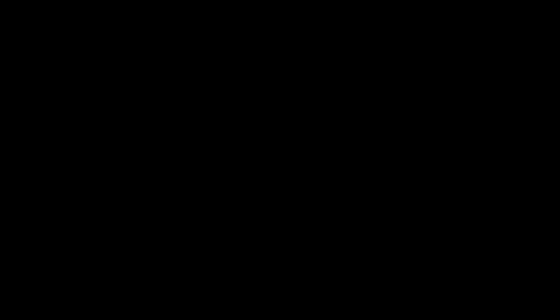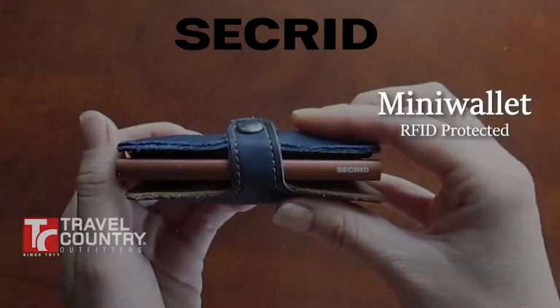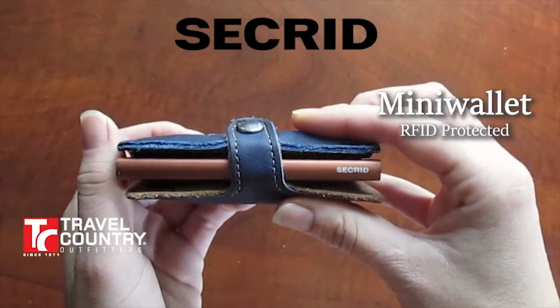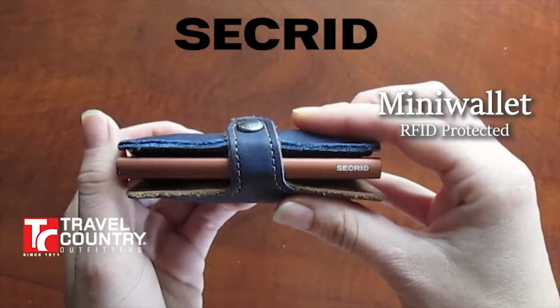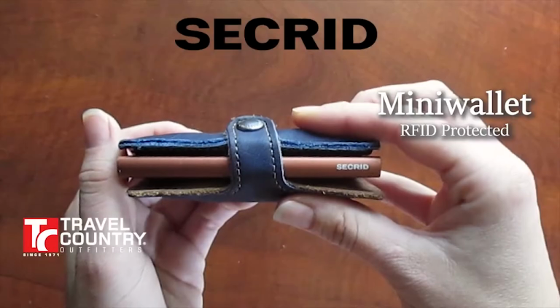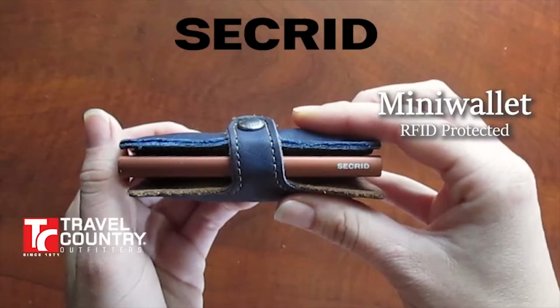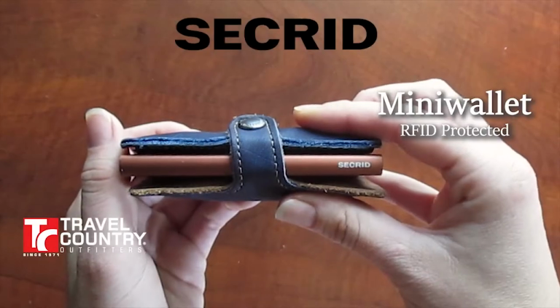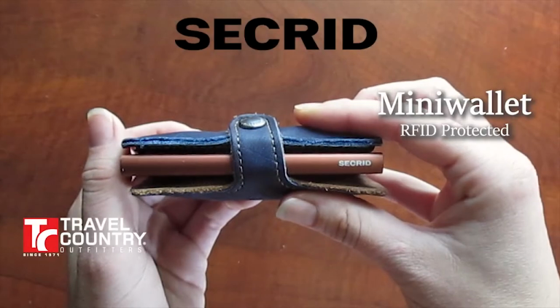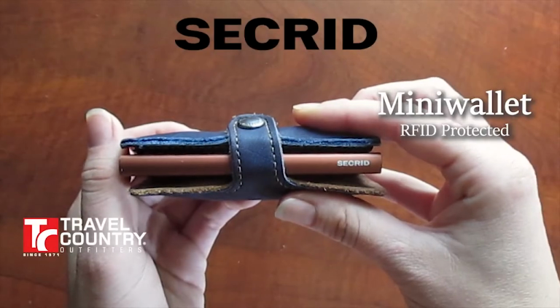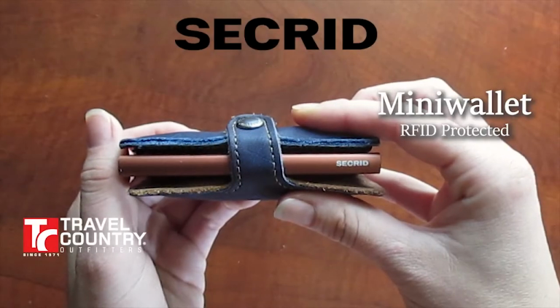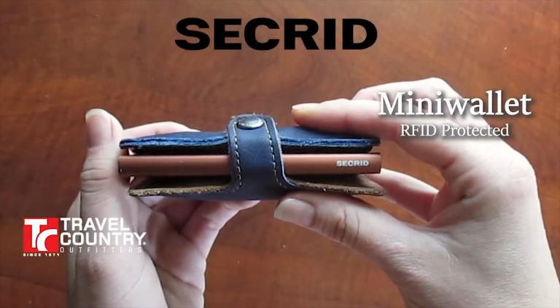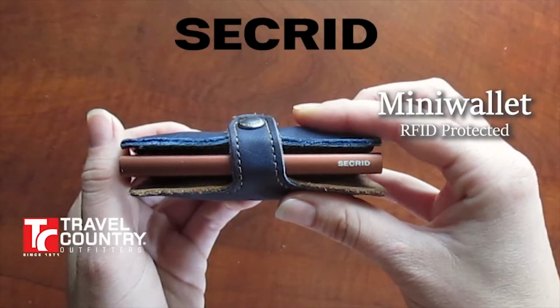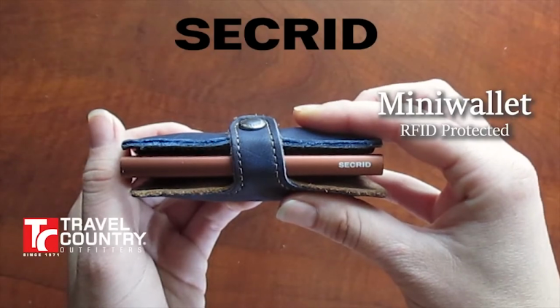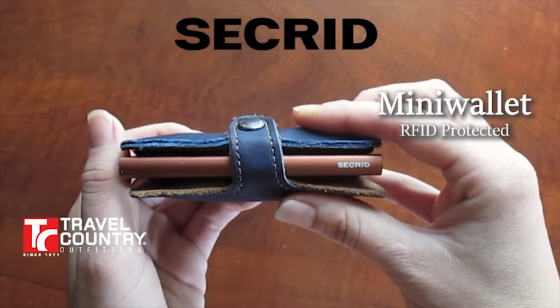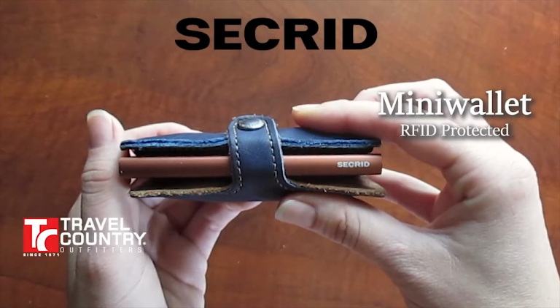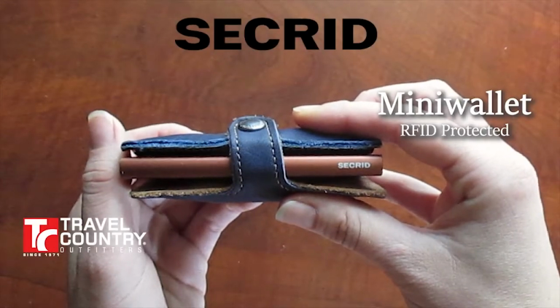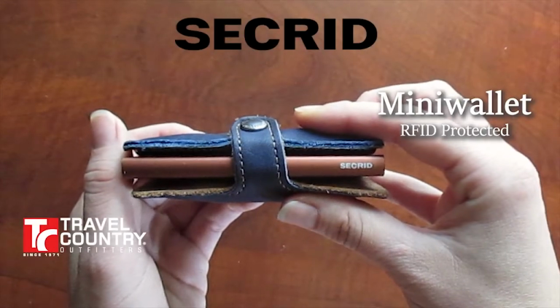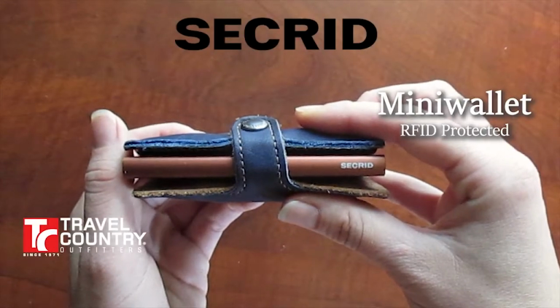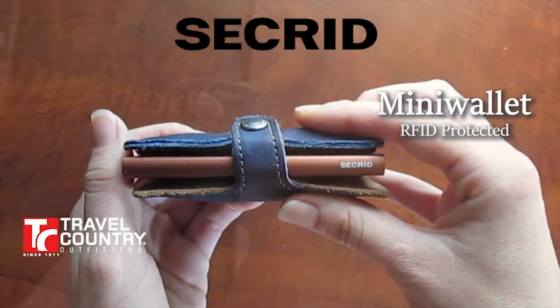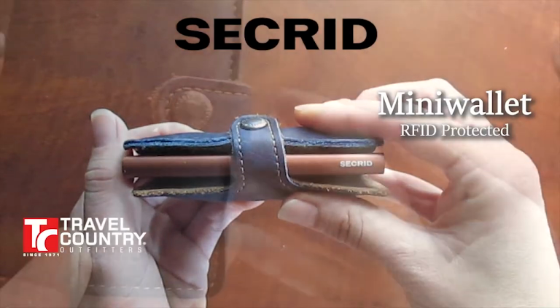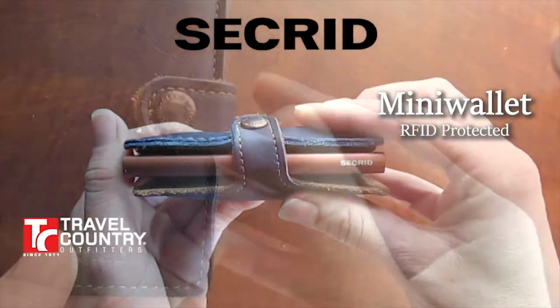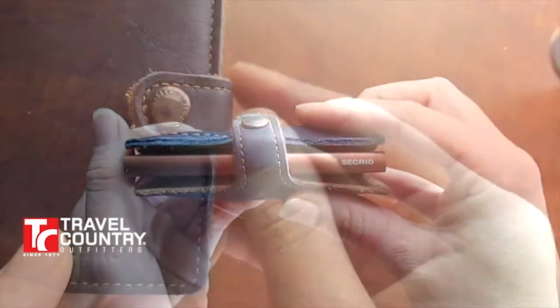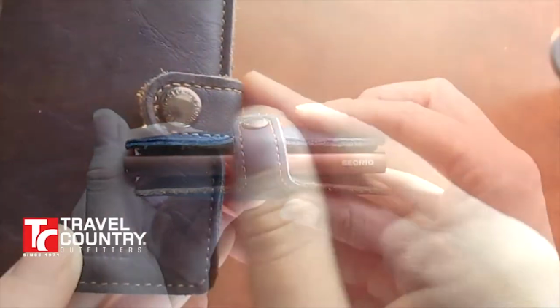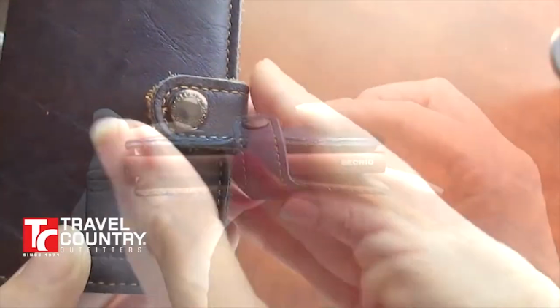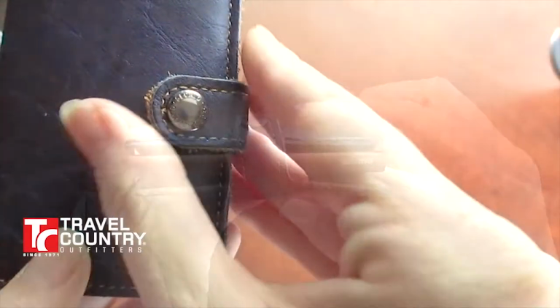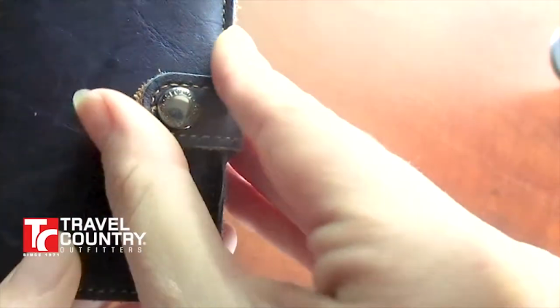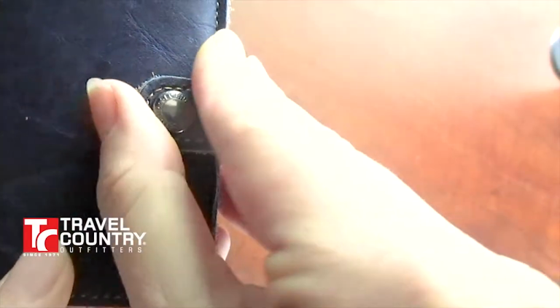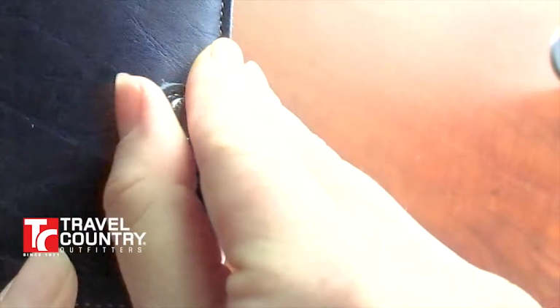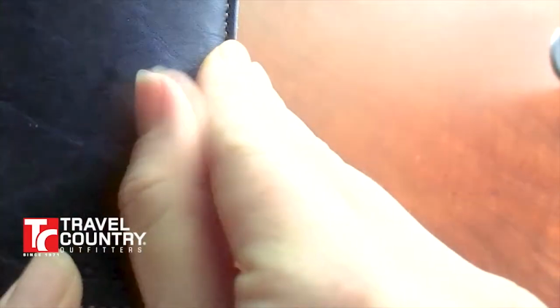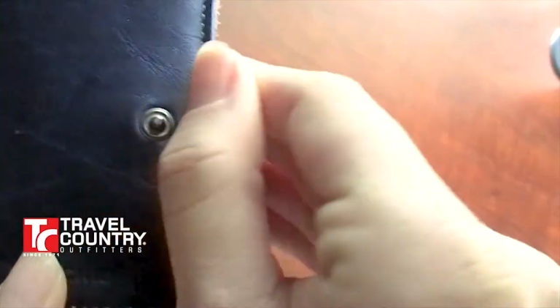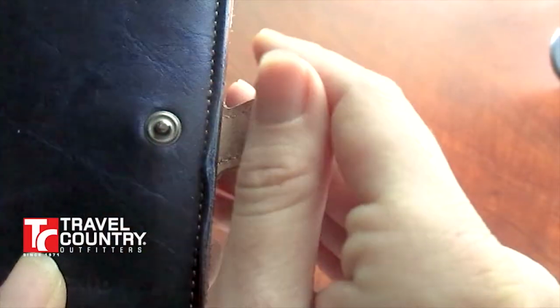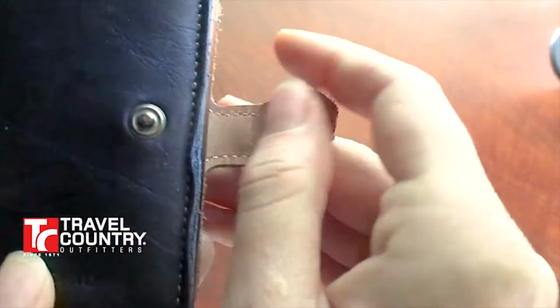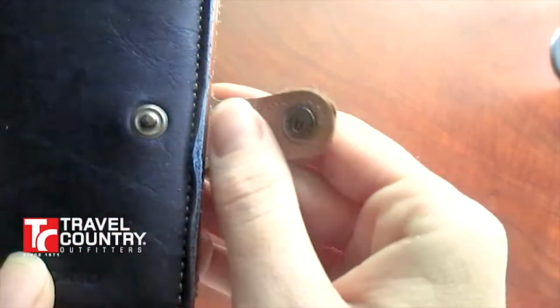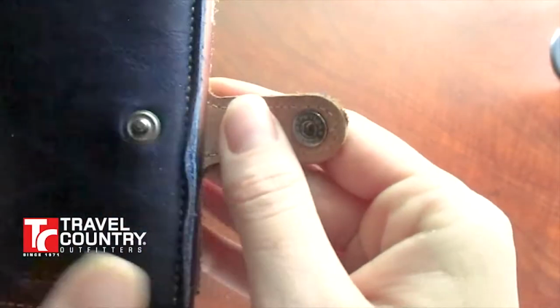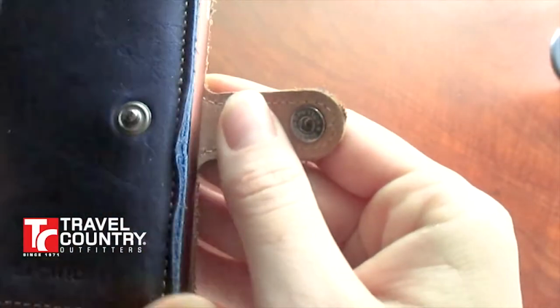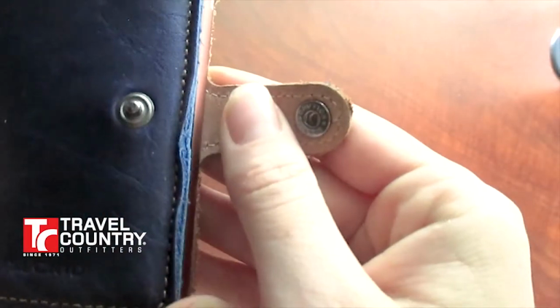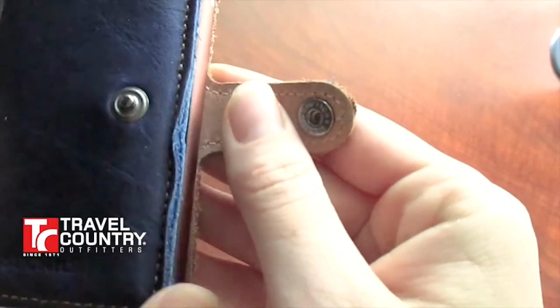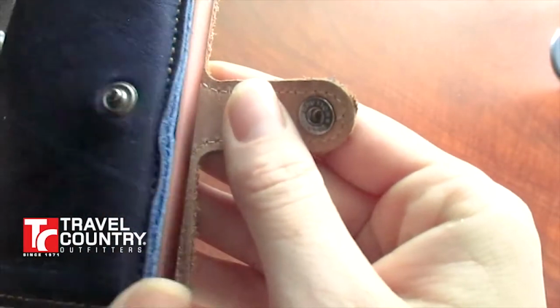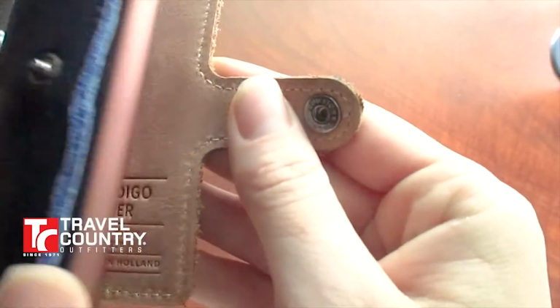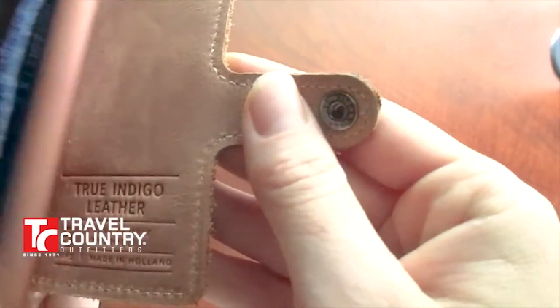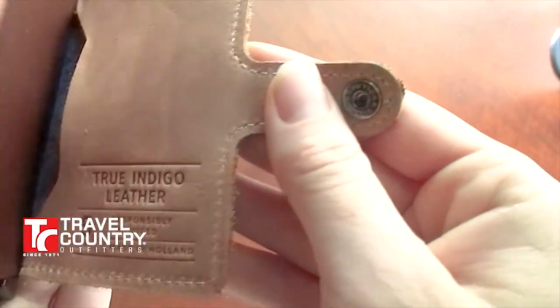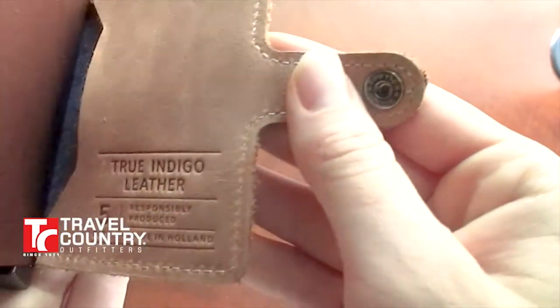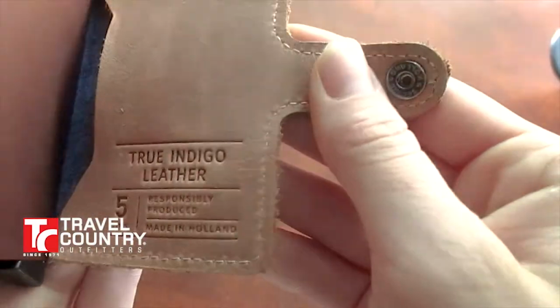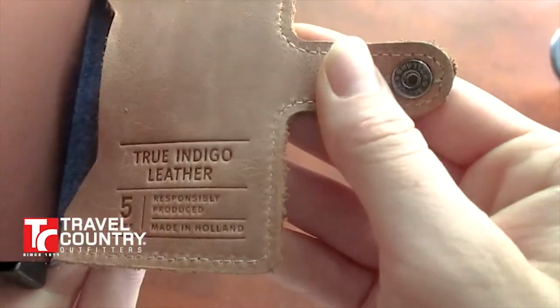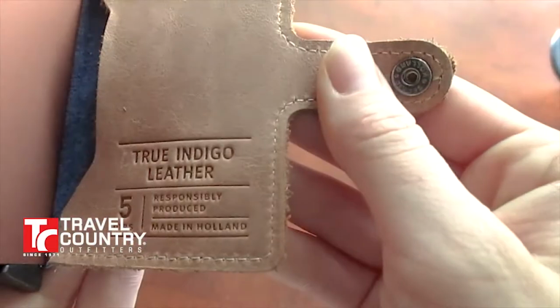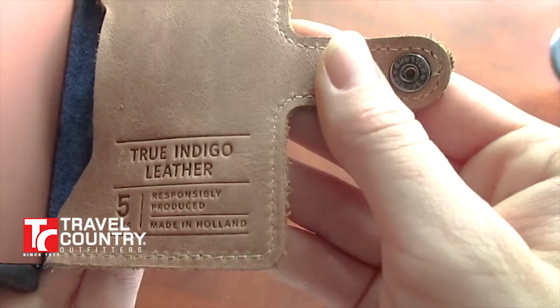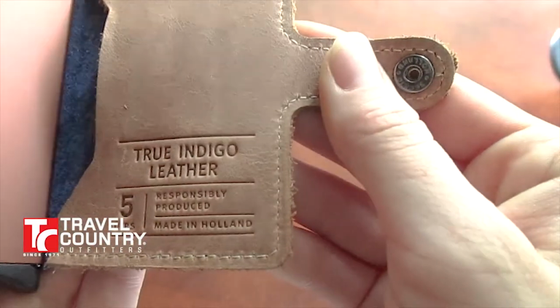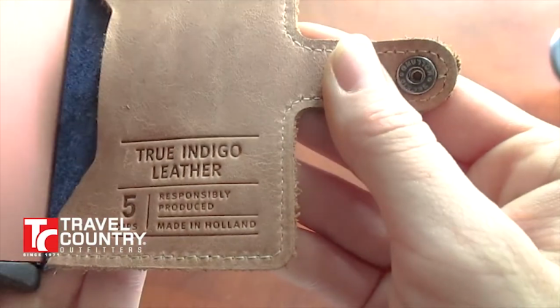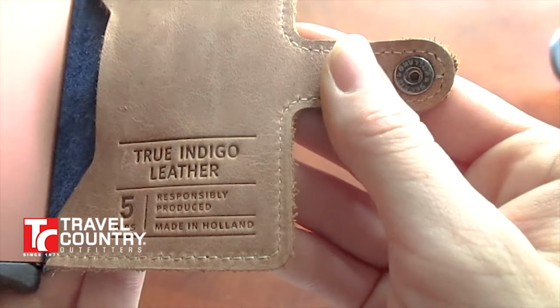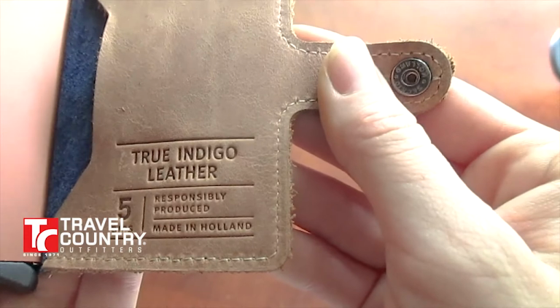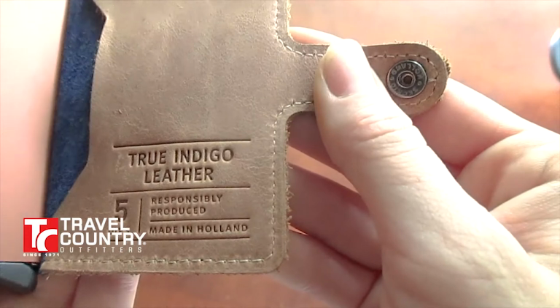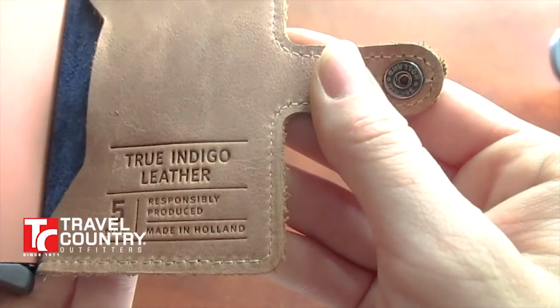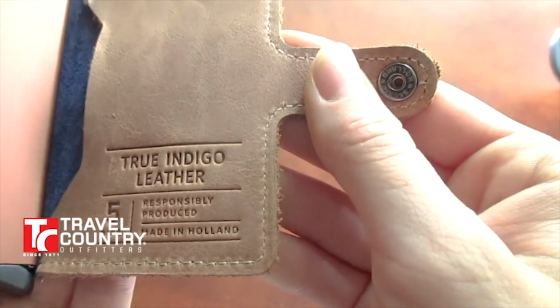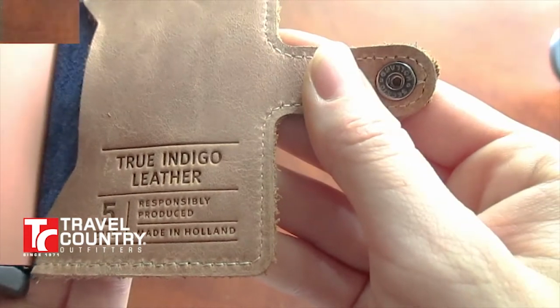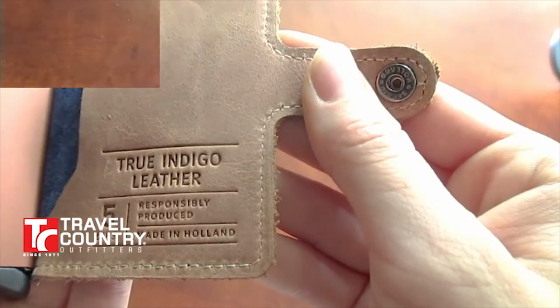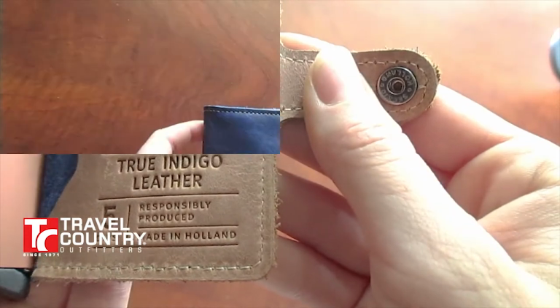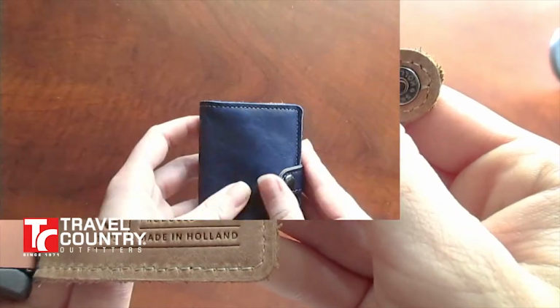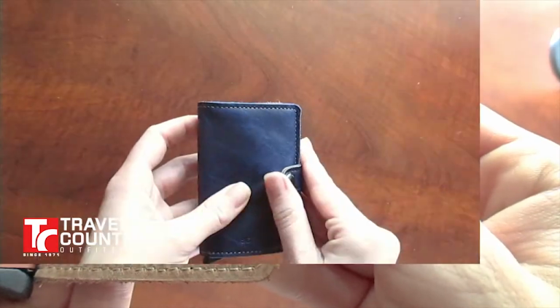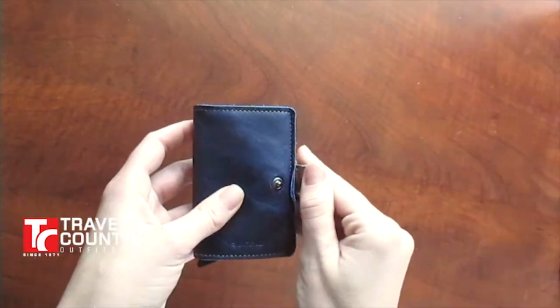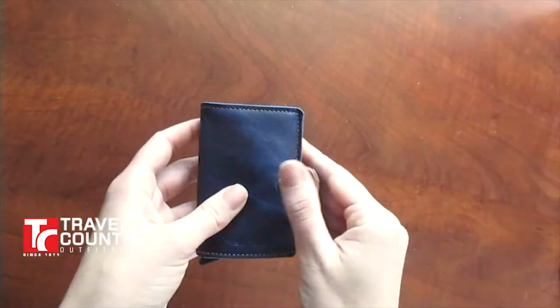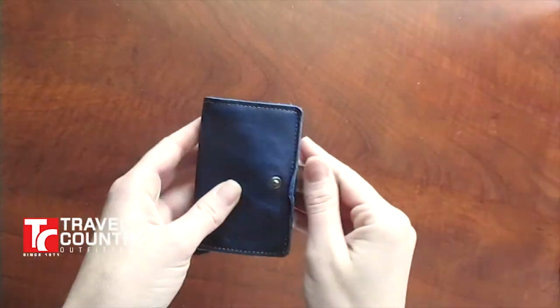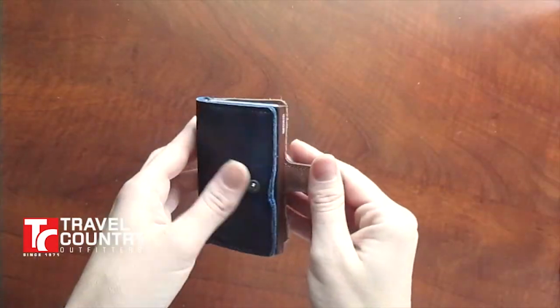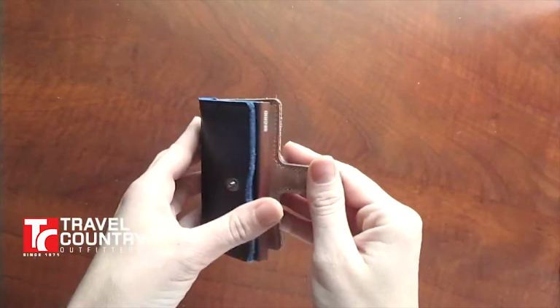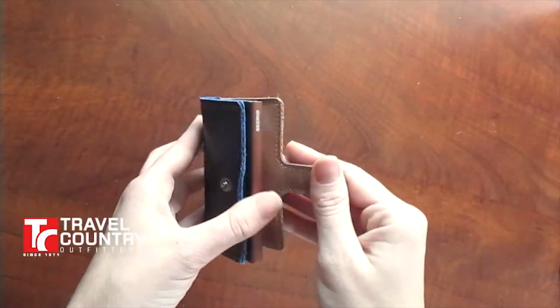The Mini Wallet by Sekrid. This slim wallet is made of genuine leather, designed, sourced, and constructed in Holland.